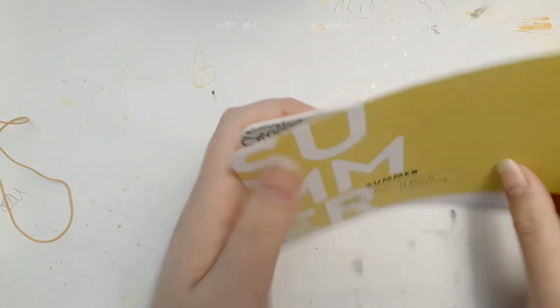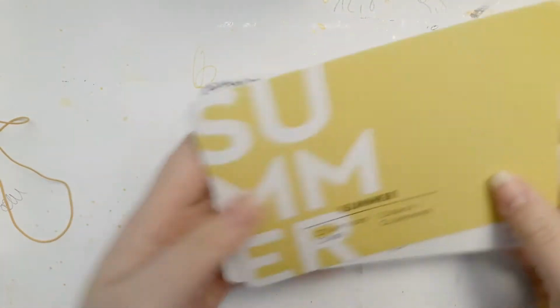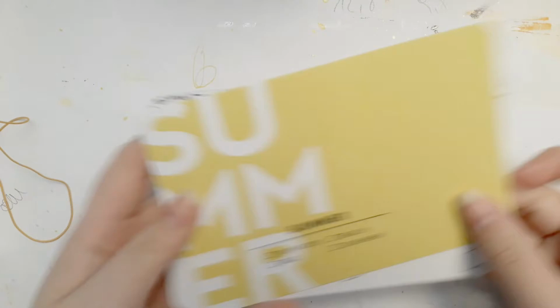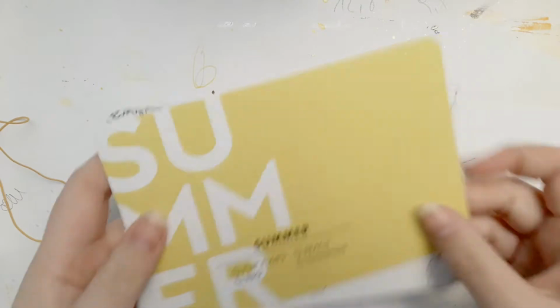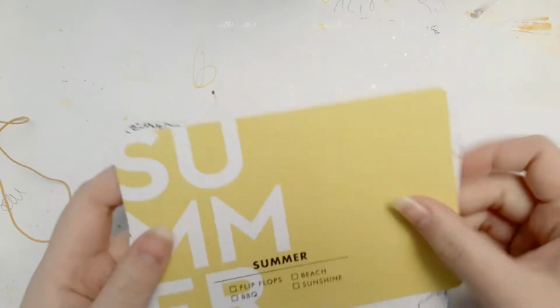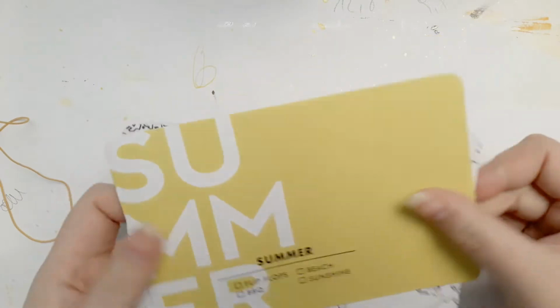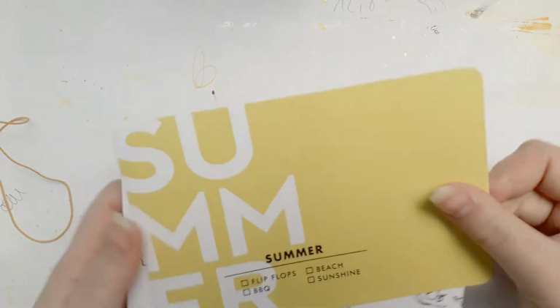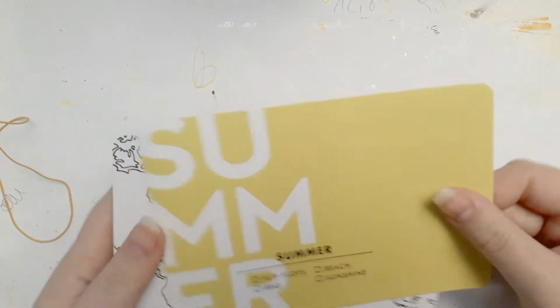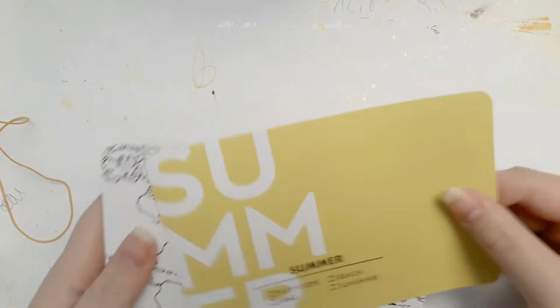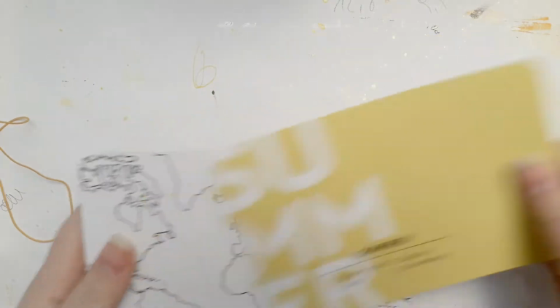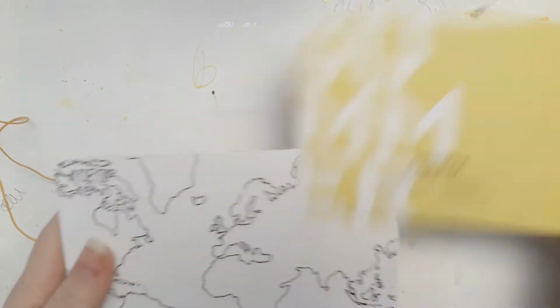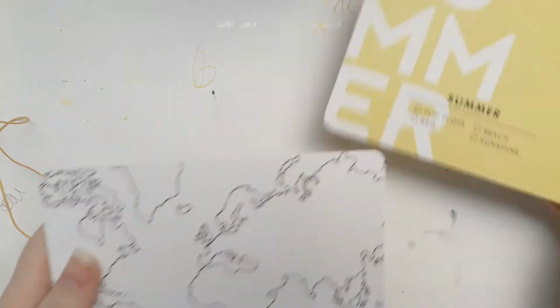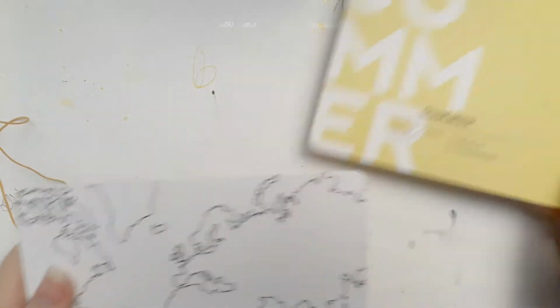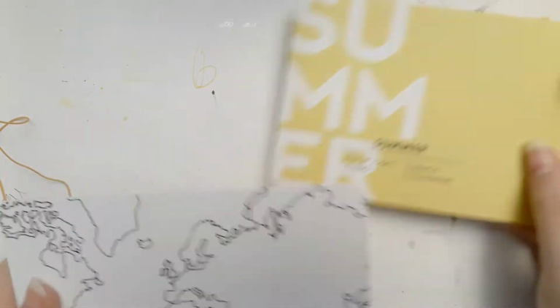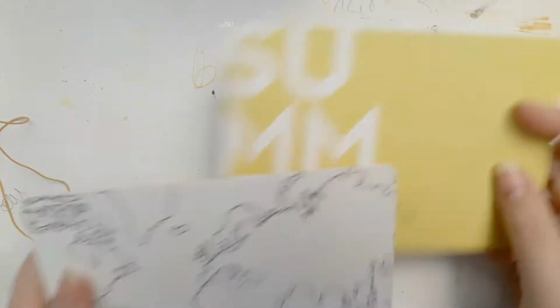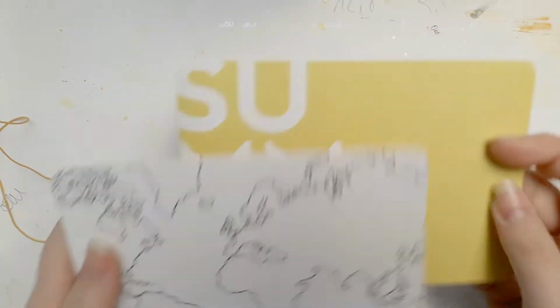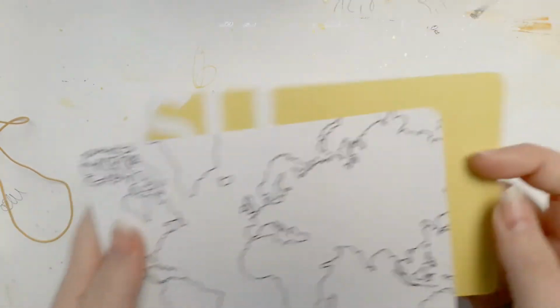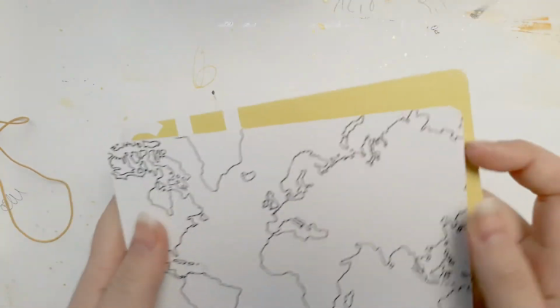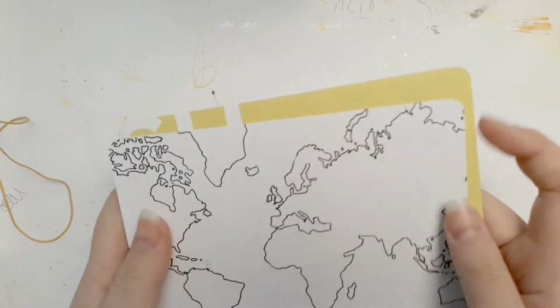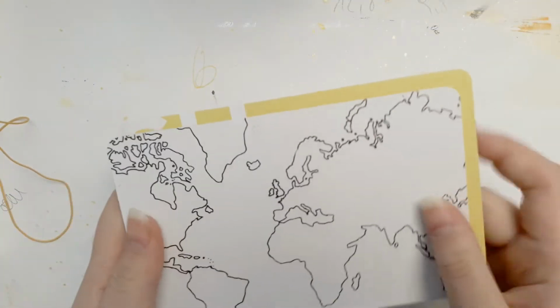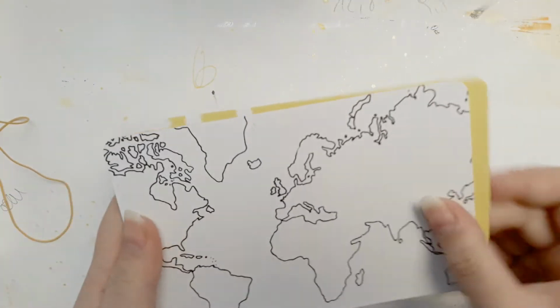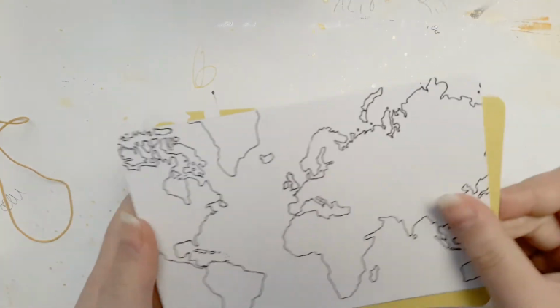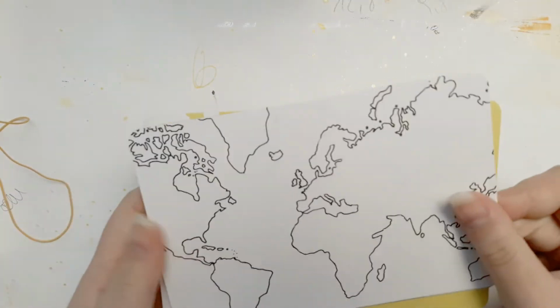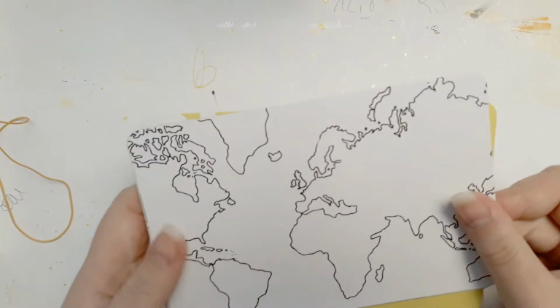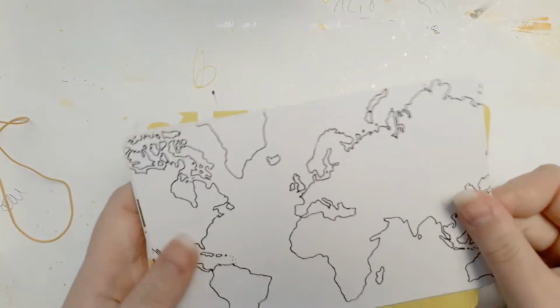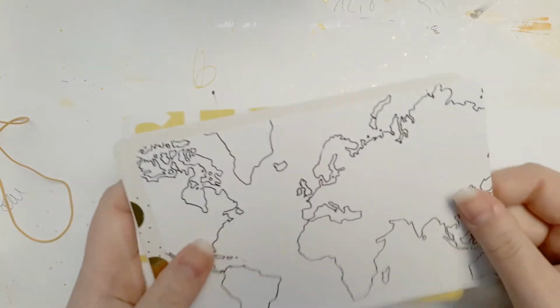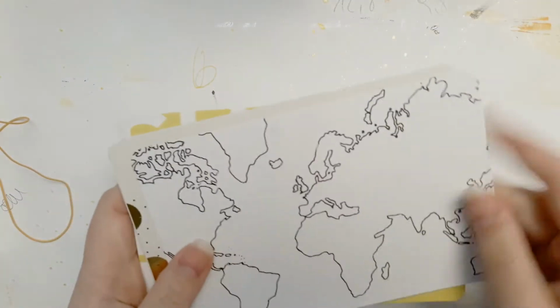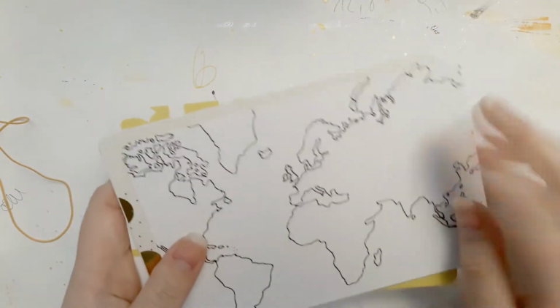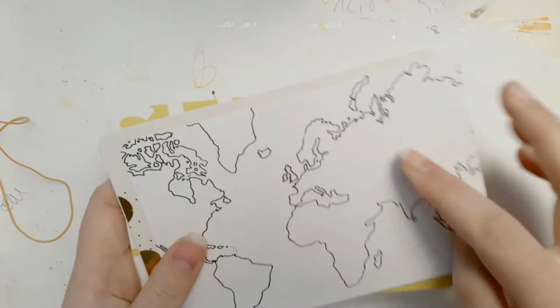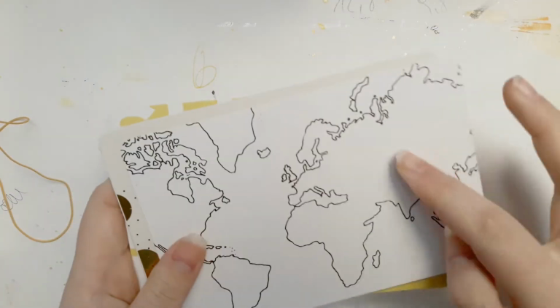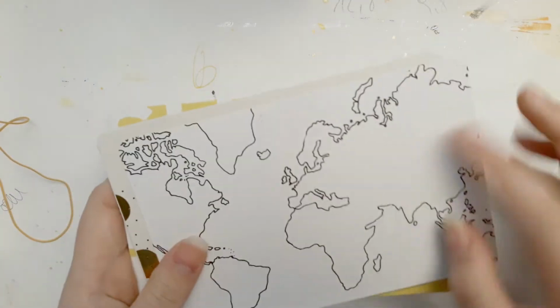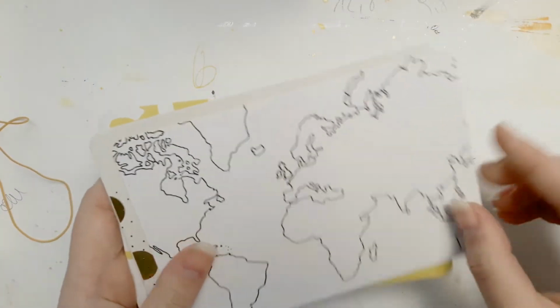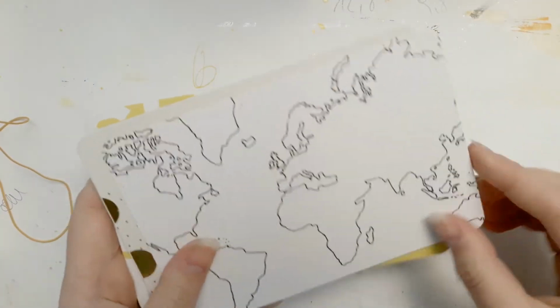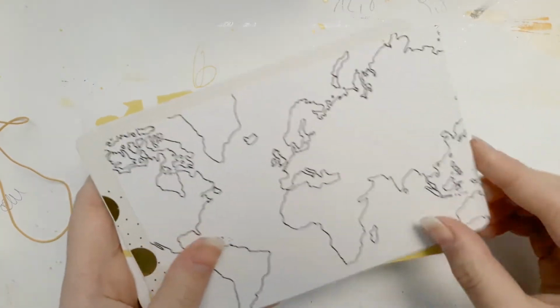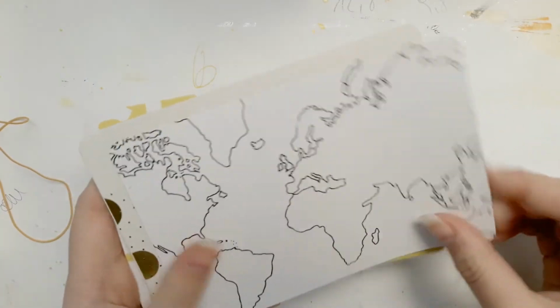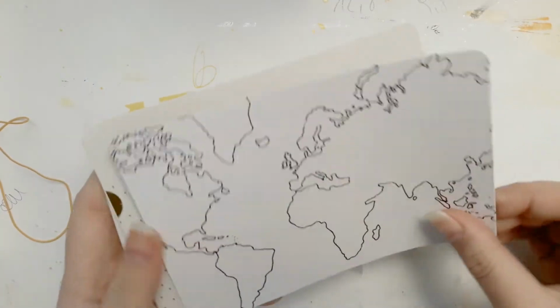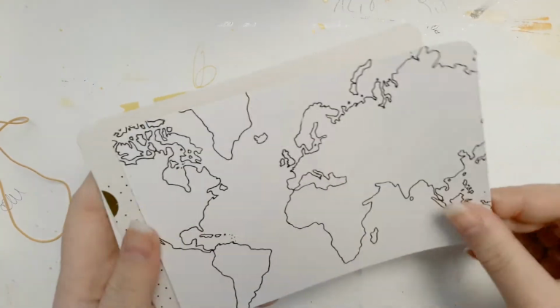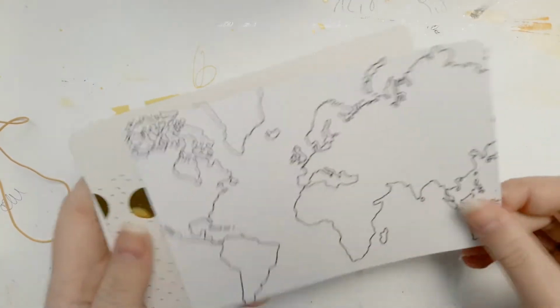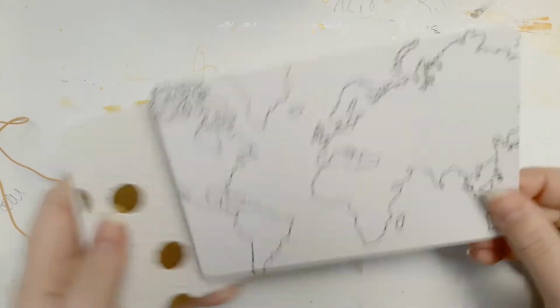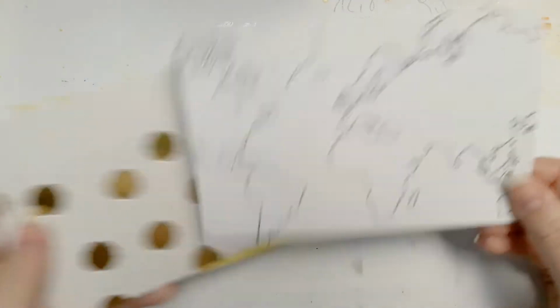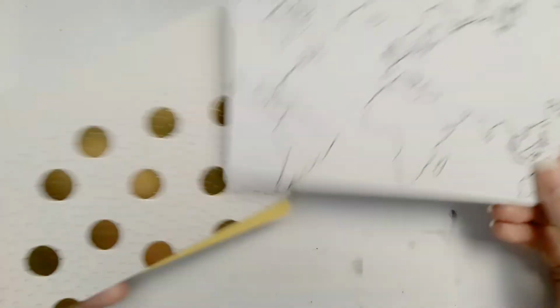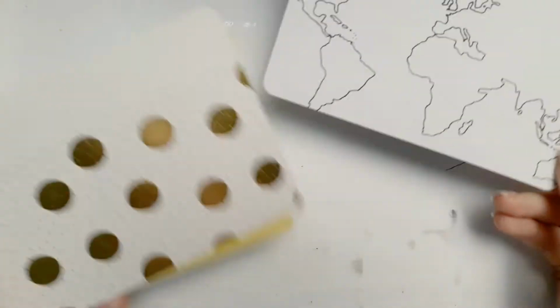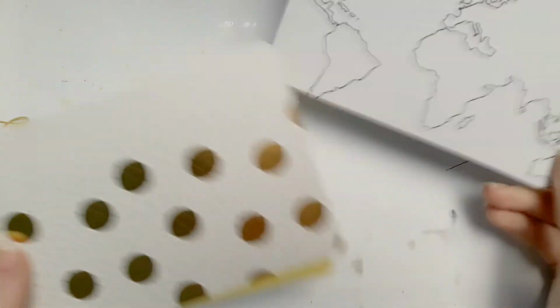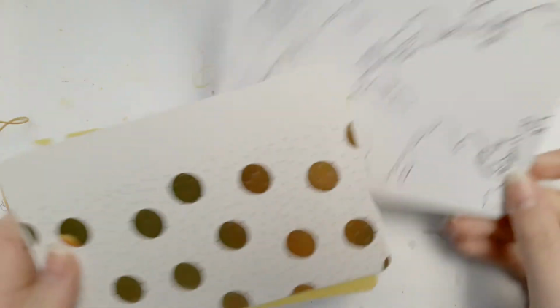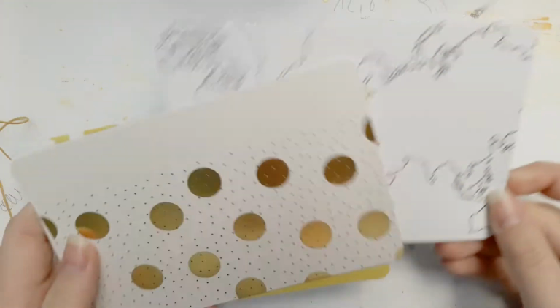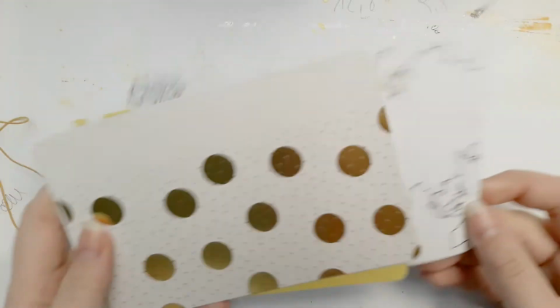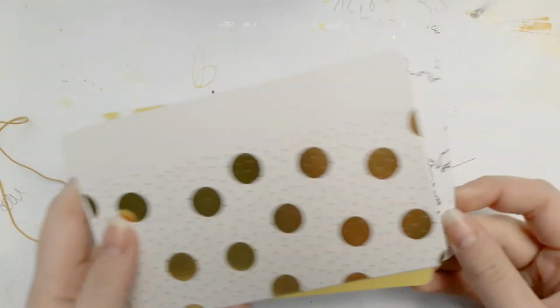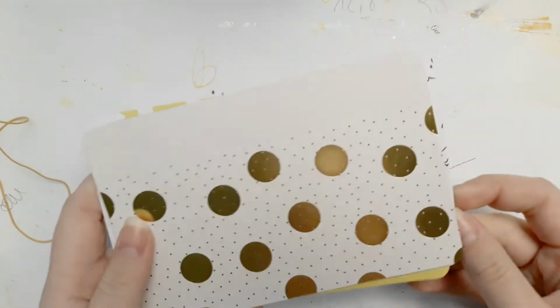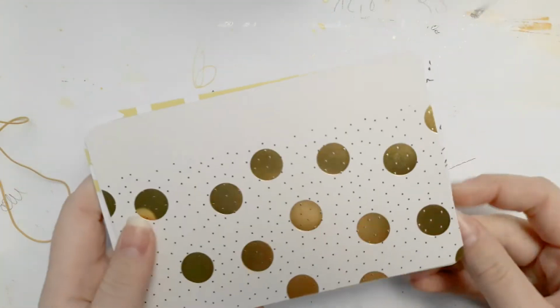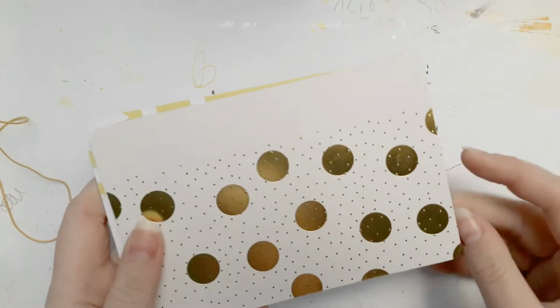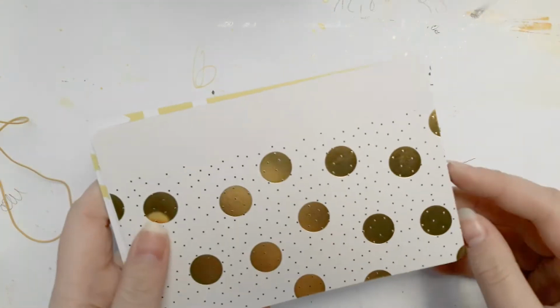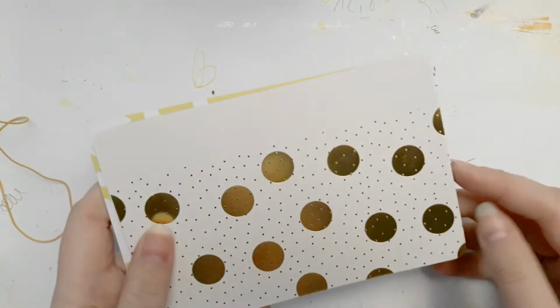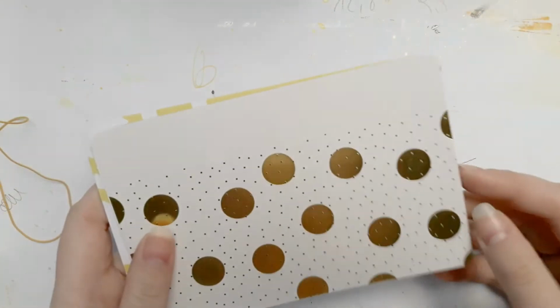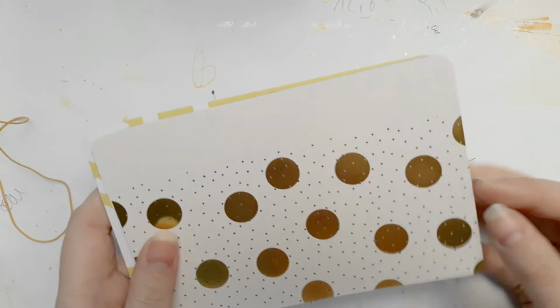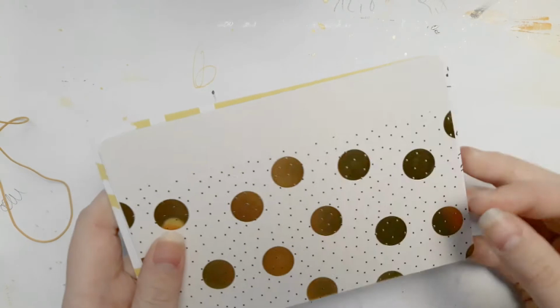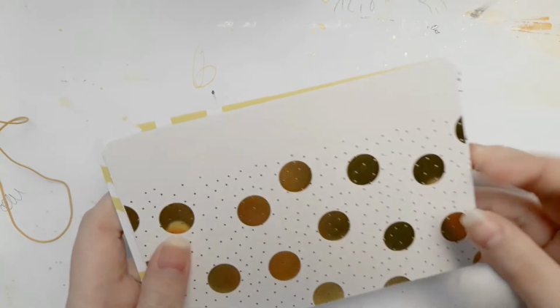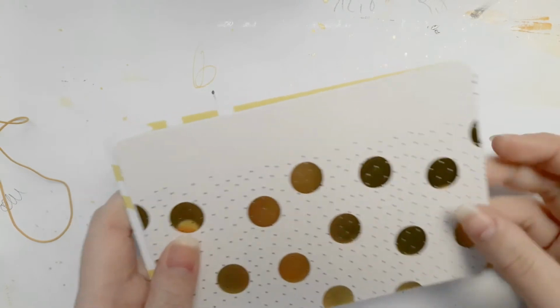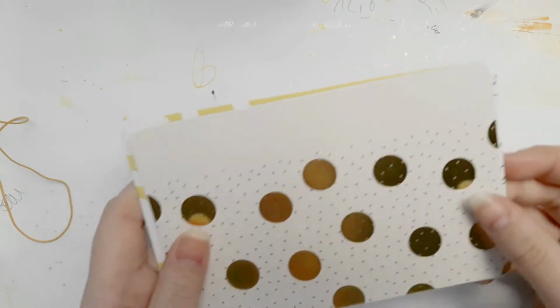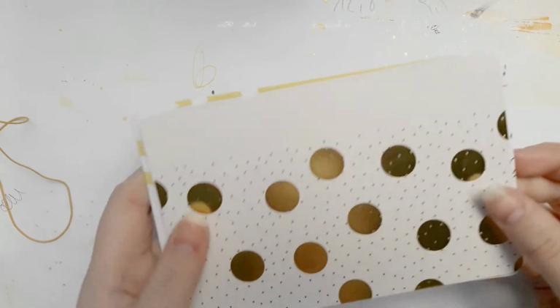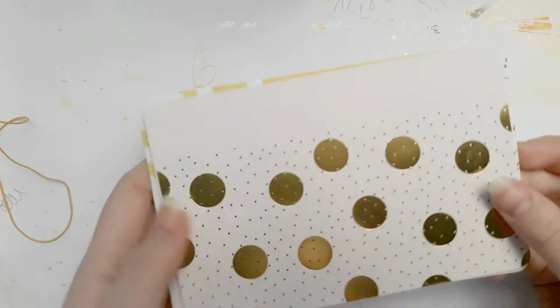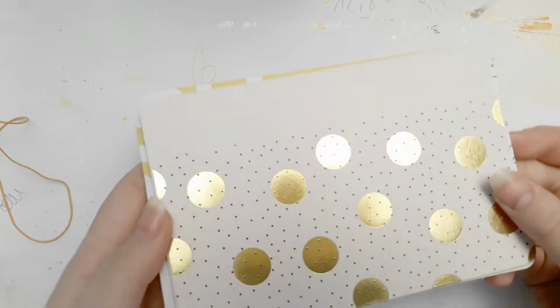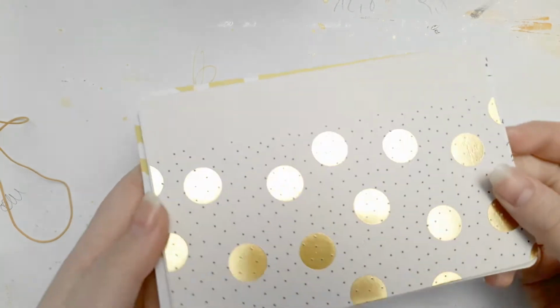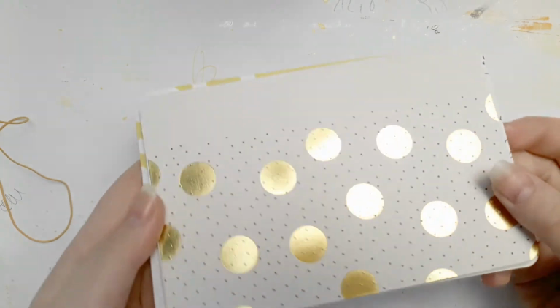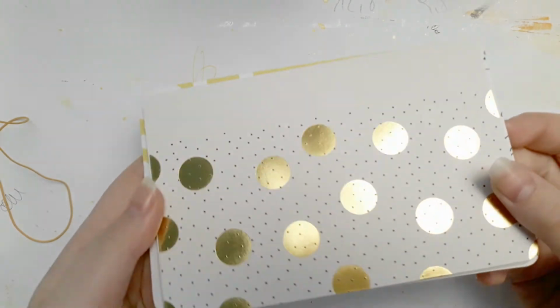Here are the four by six ones — I like that. That's cute, oh I like that one, can you see?